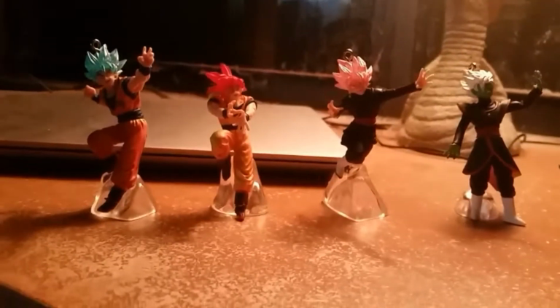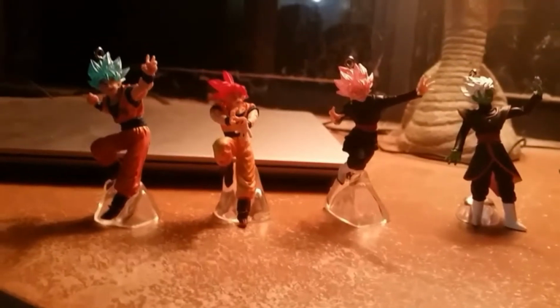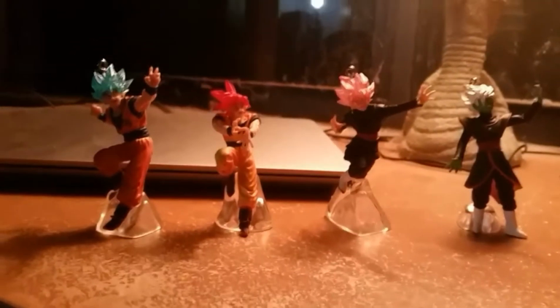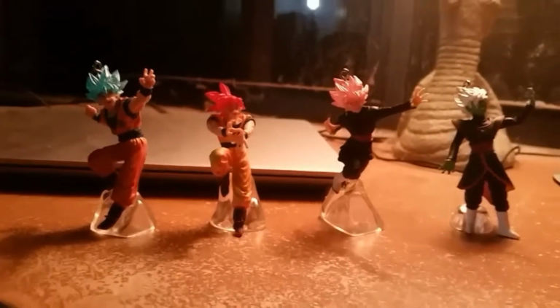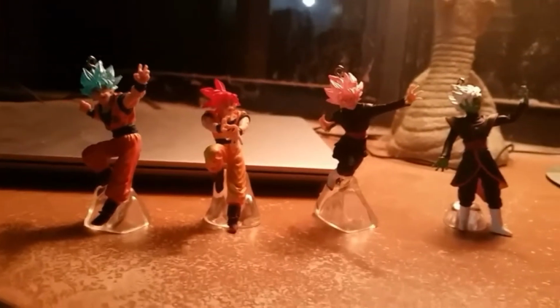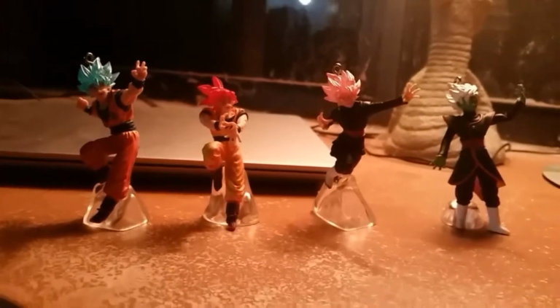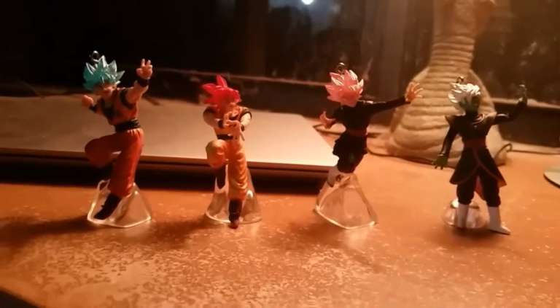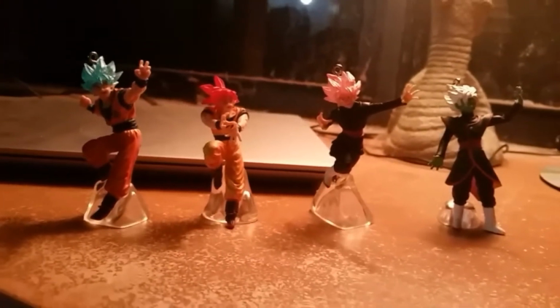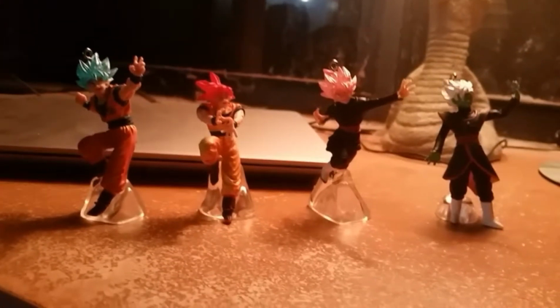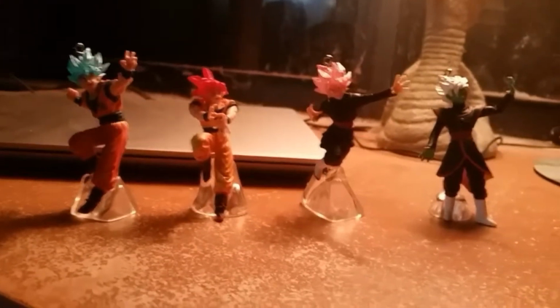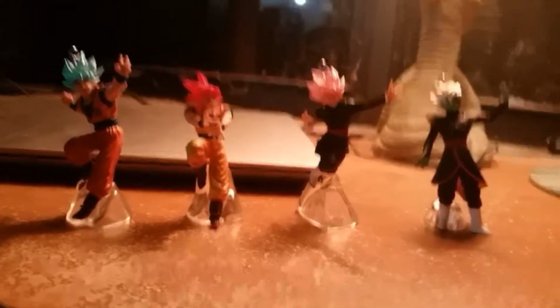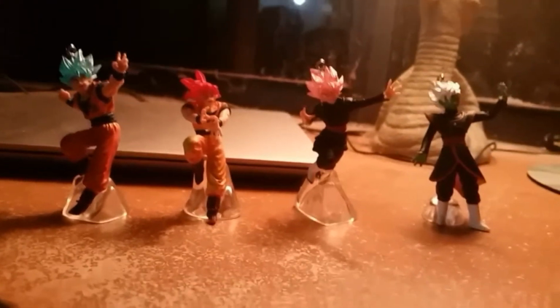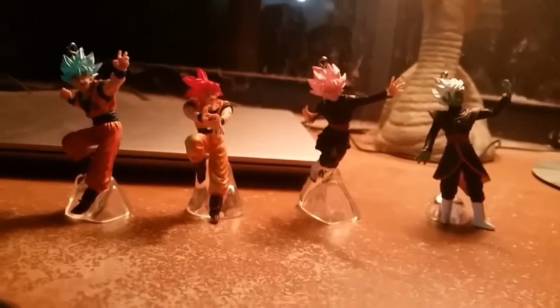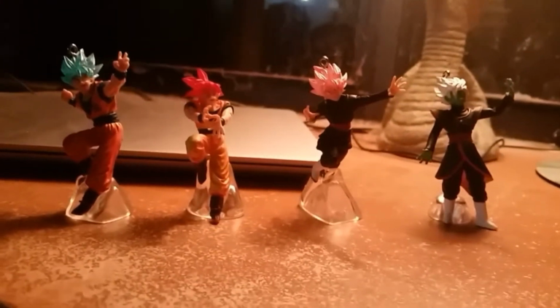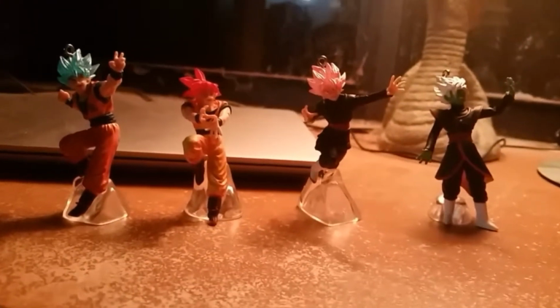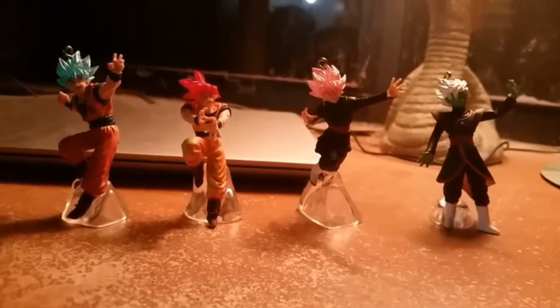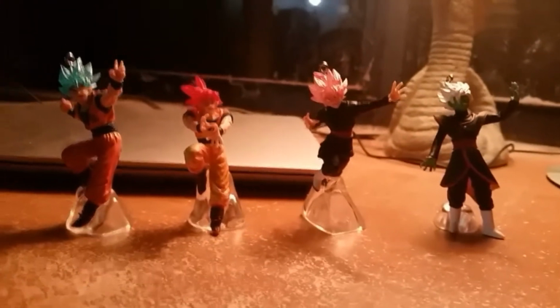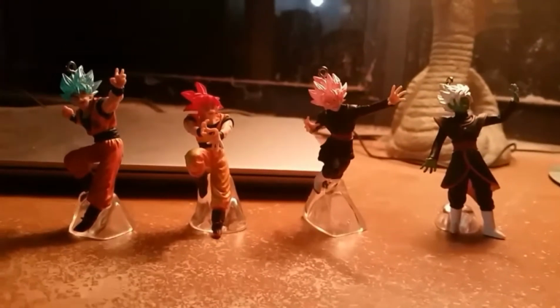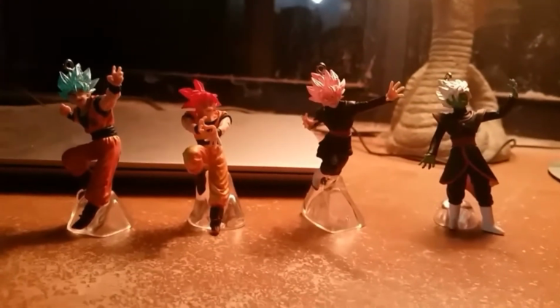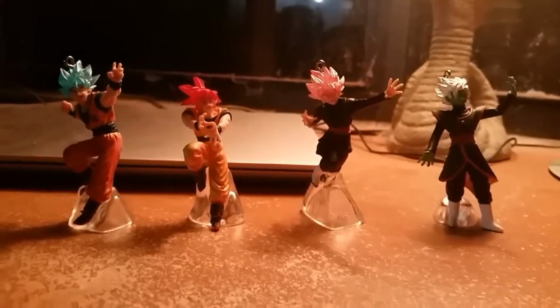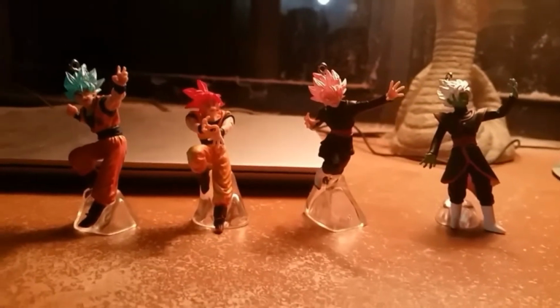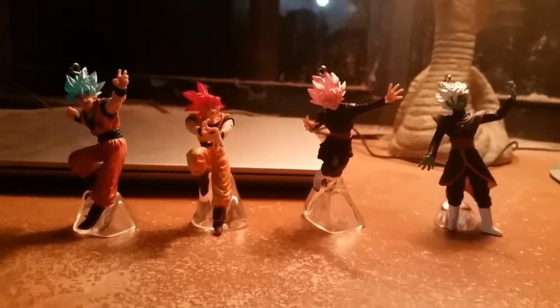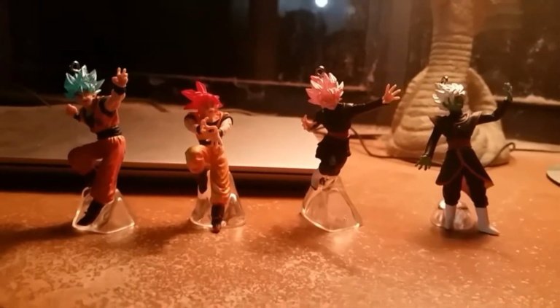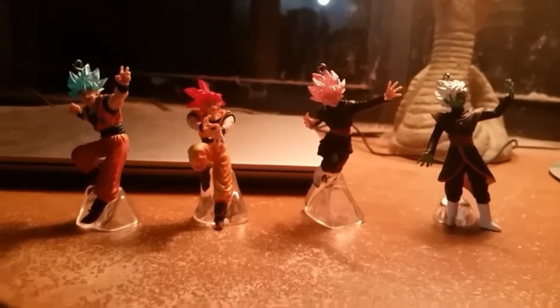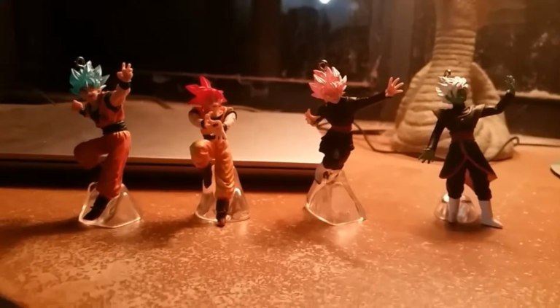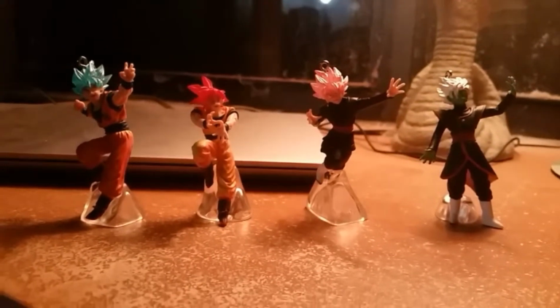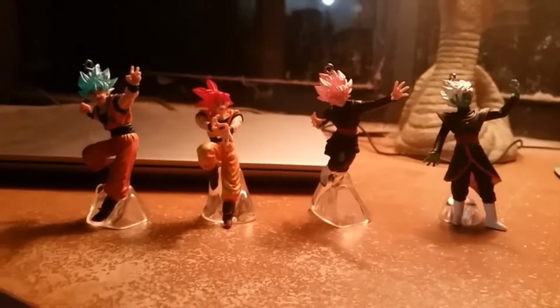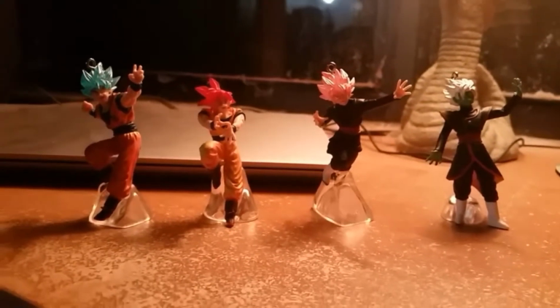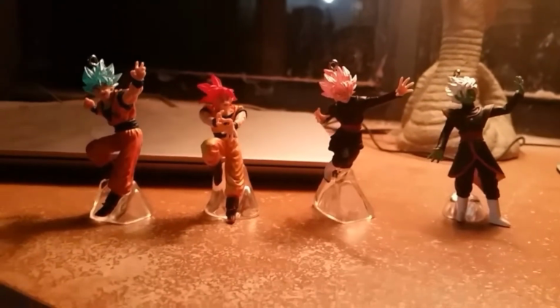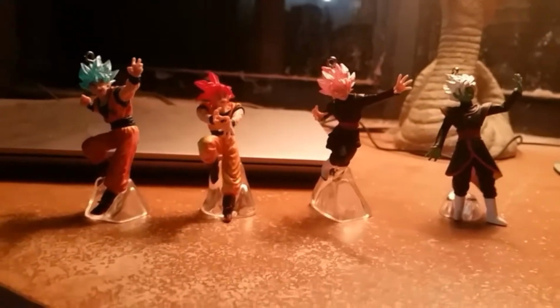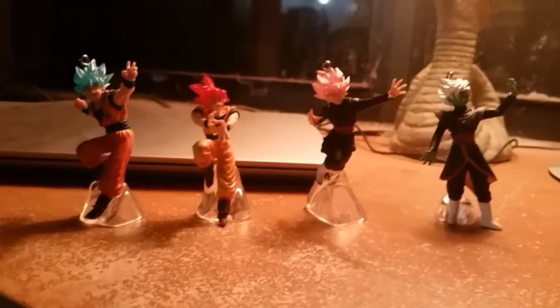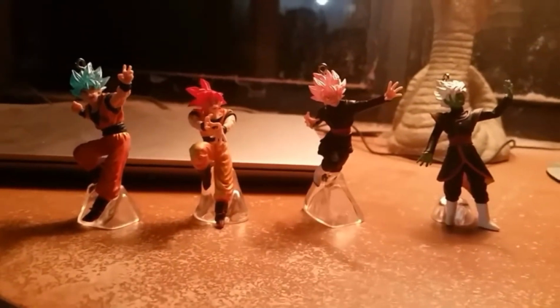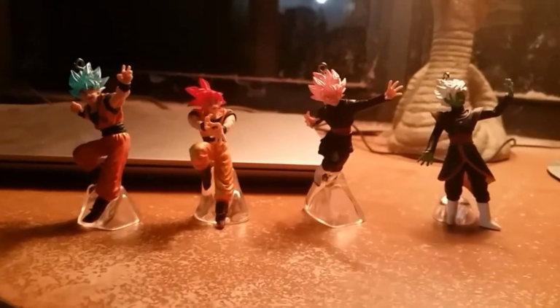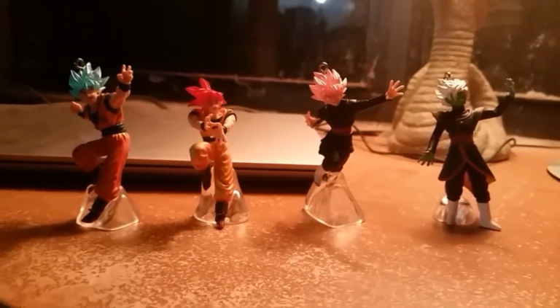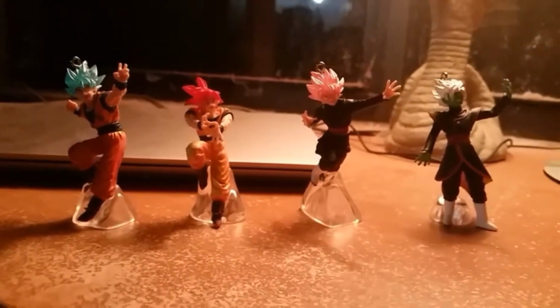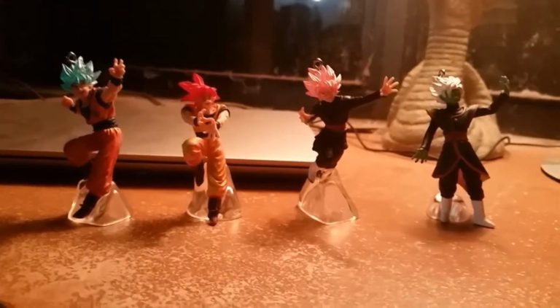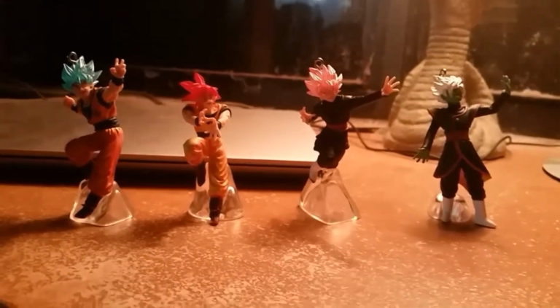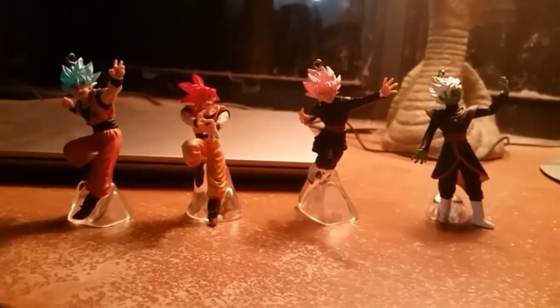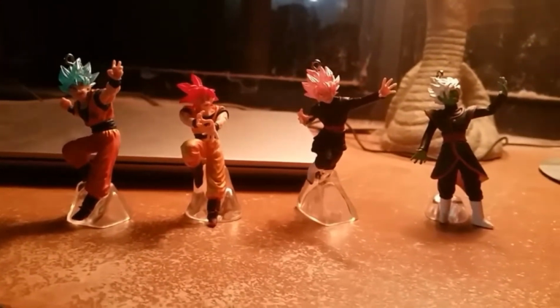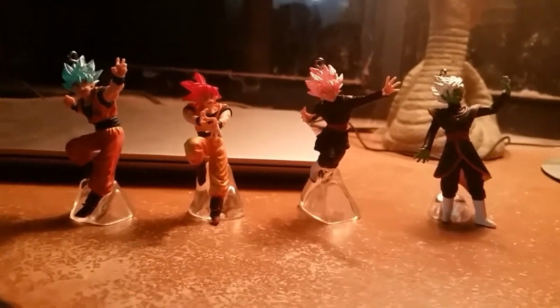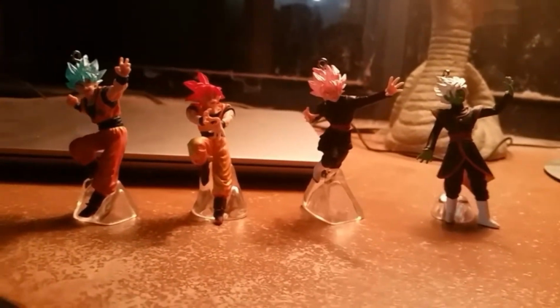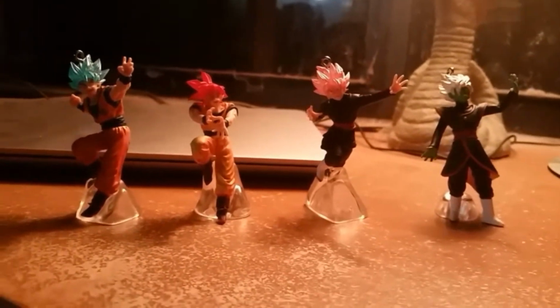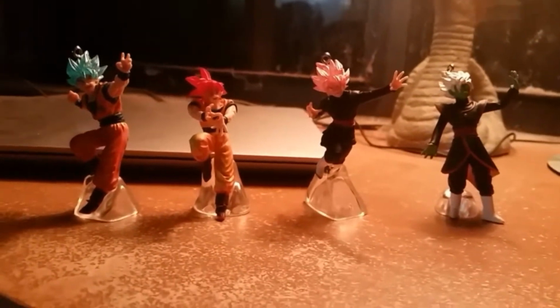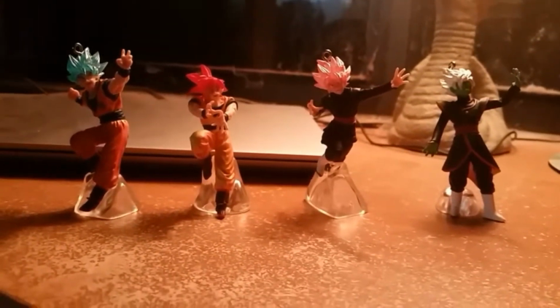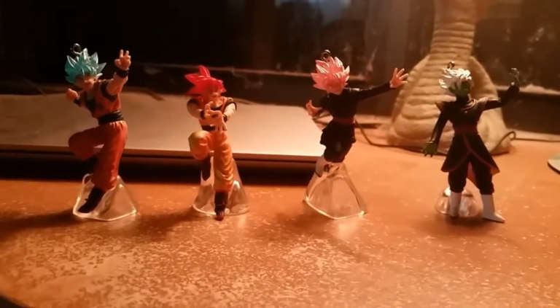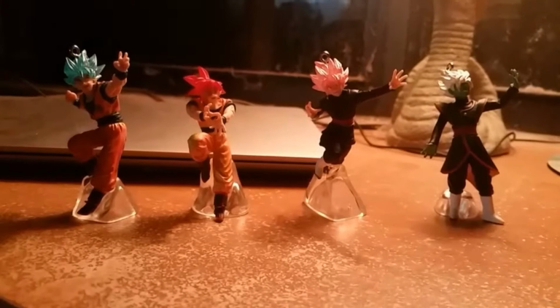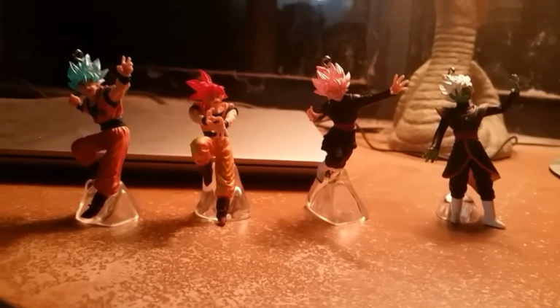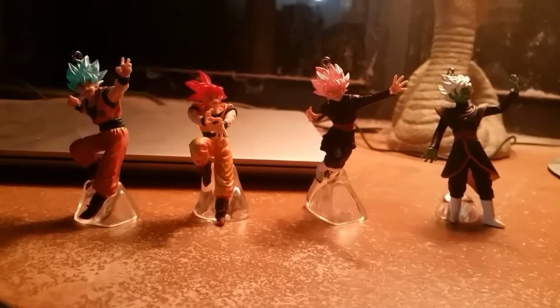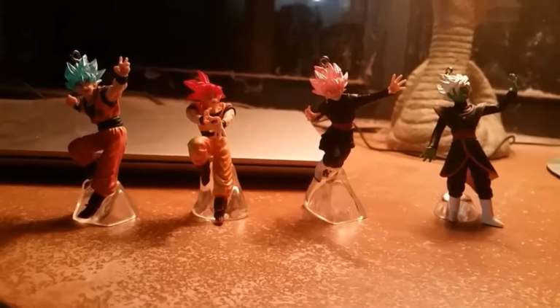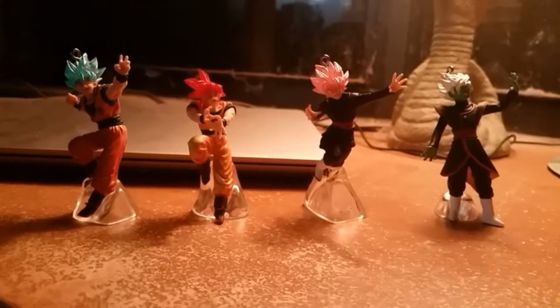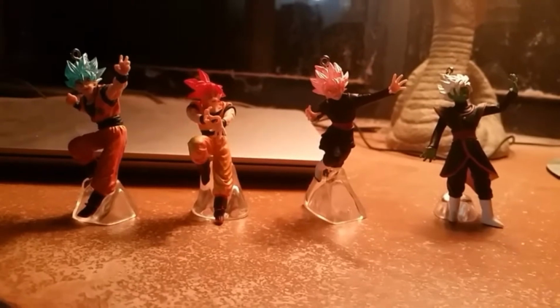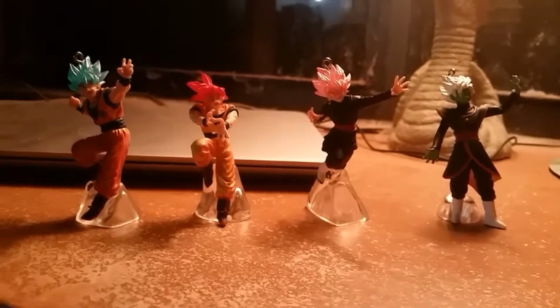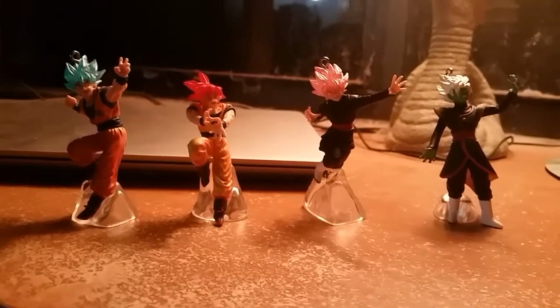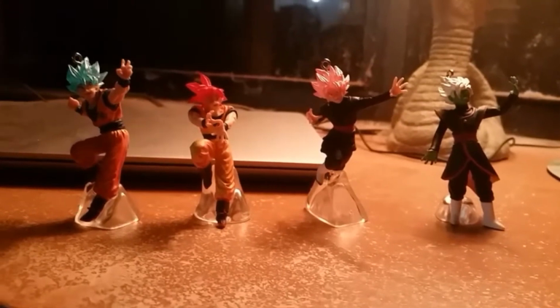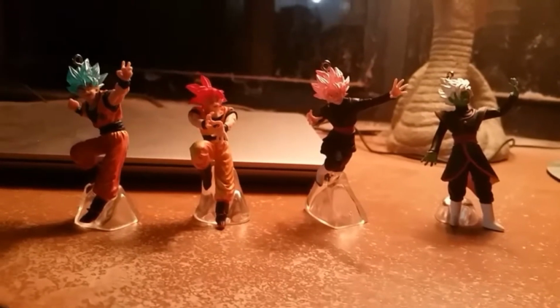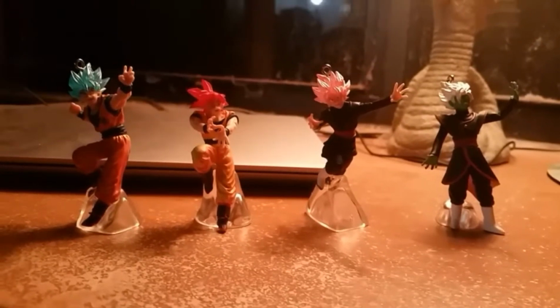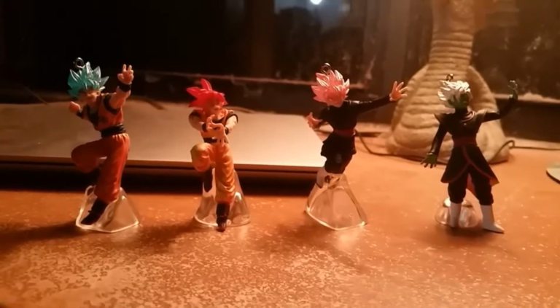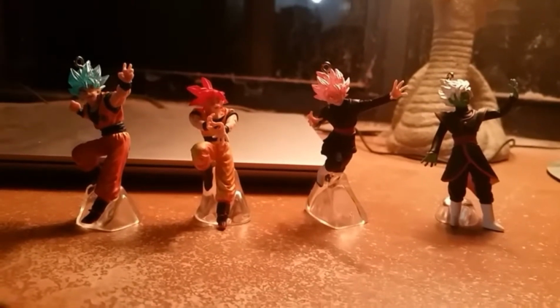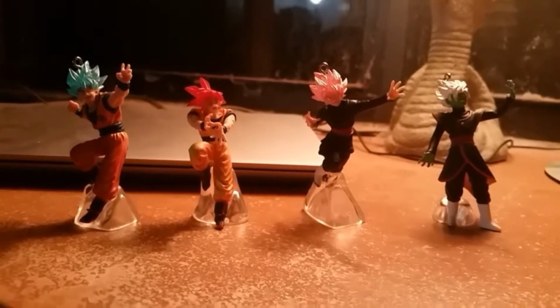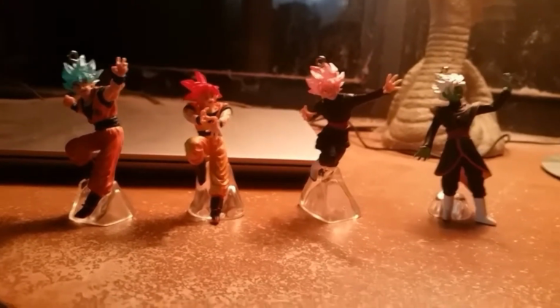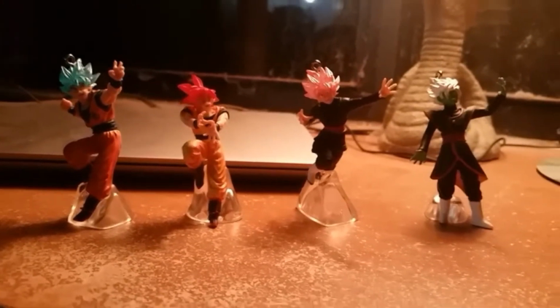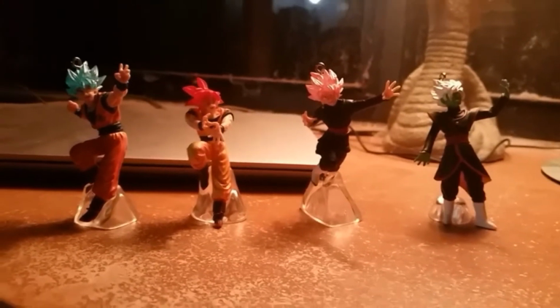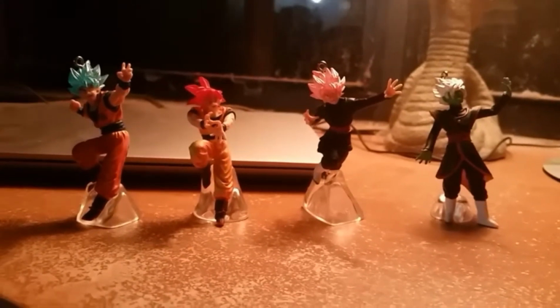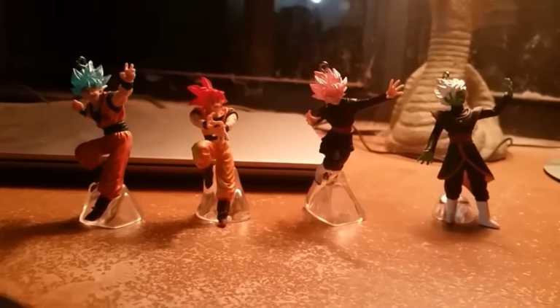Alright guys, how's it going? Today I'm going to show you my collection of Dragon Ball Super vs. Collectible Figures.